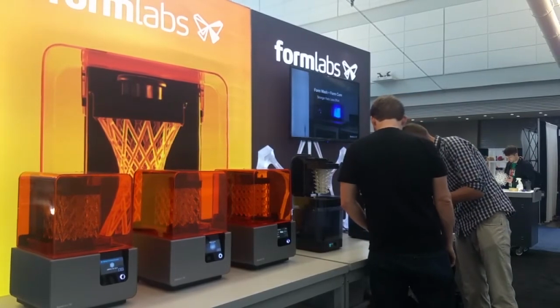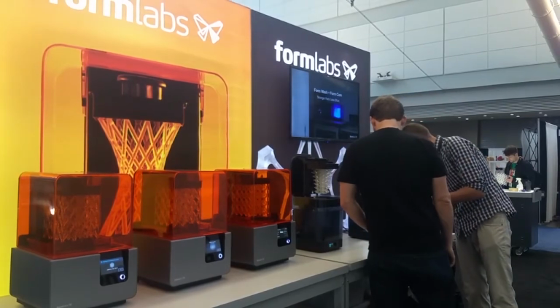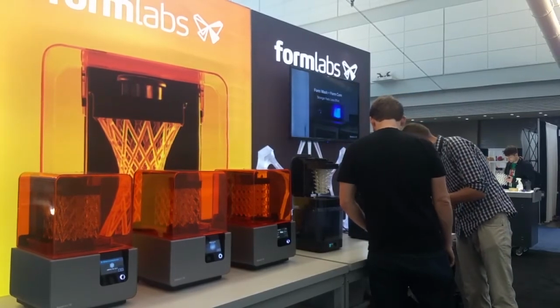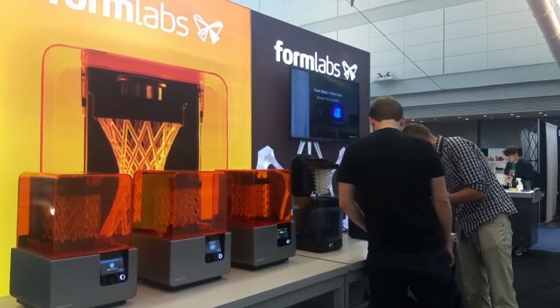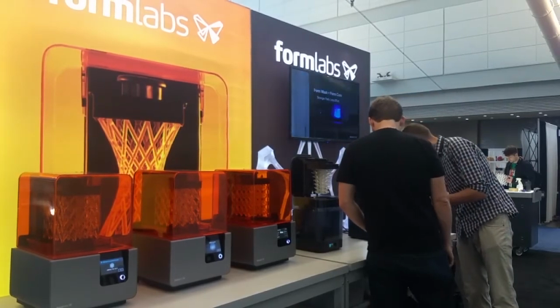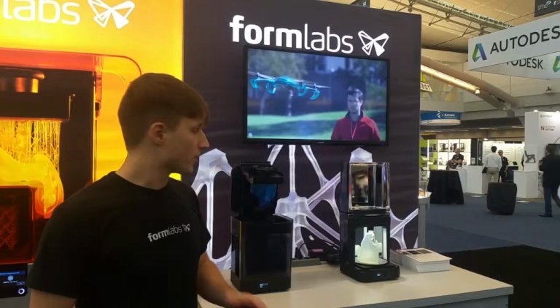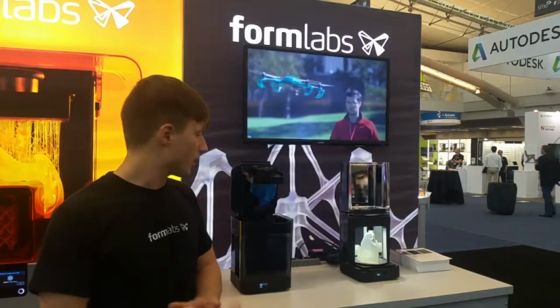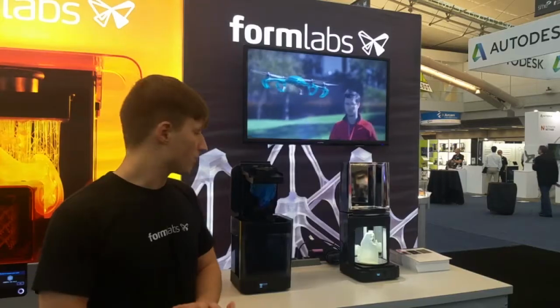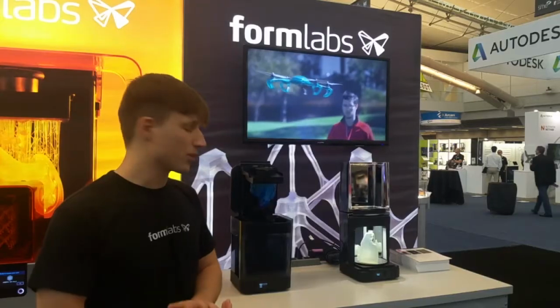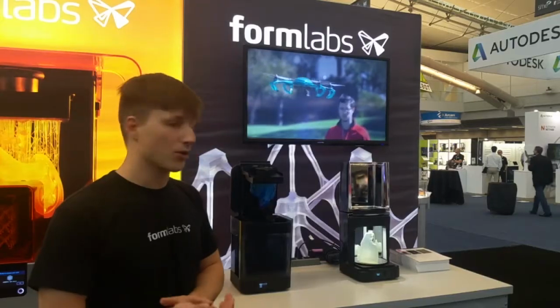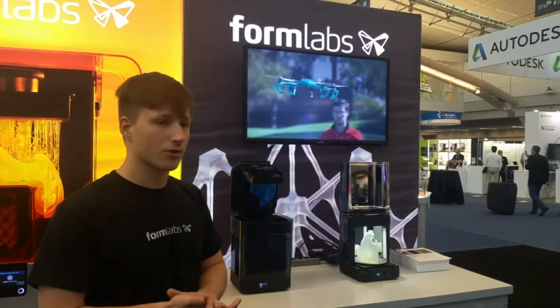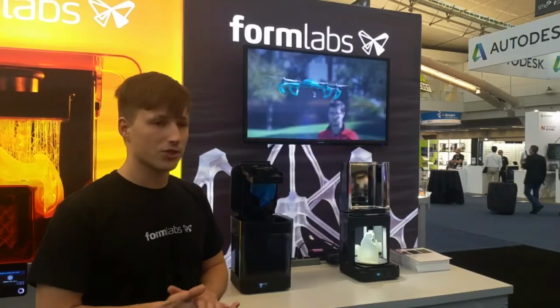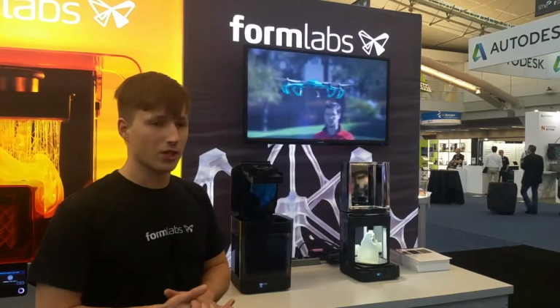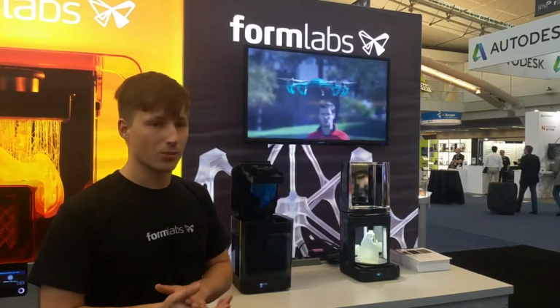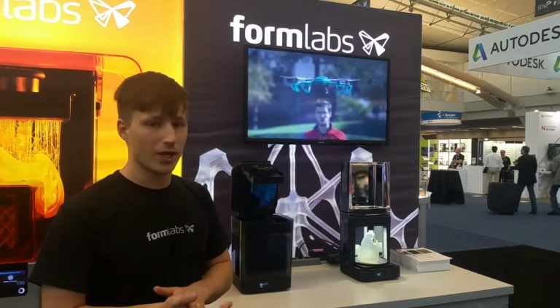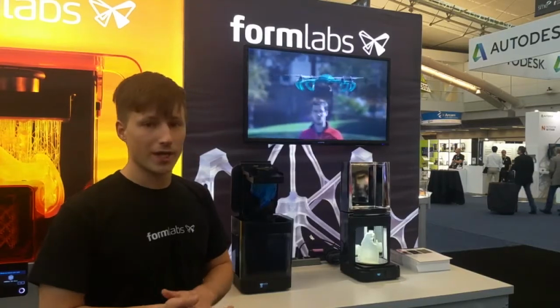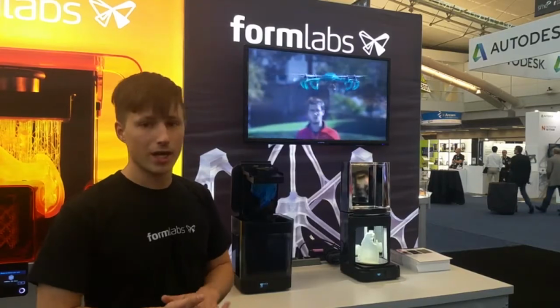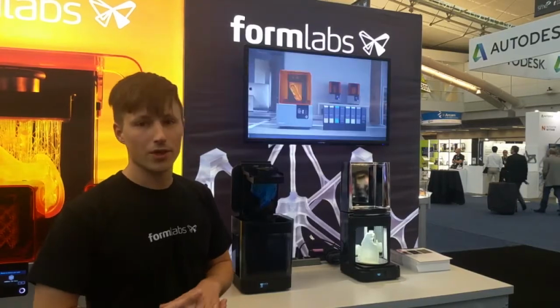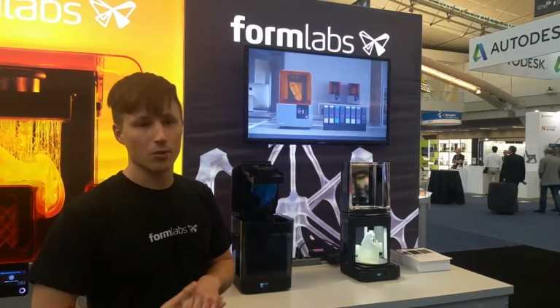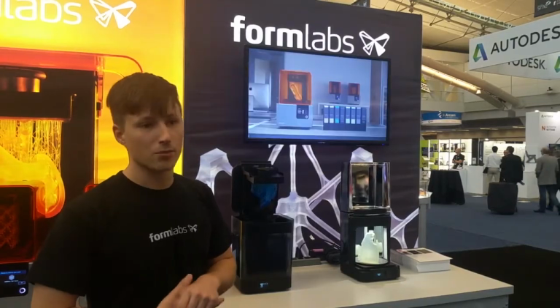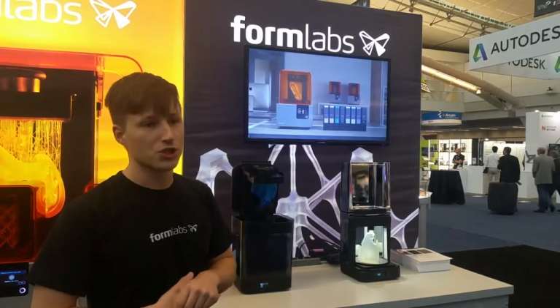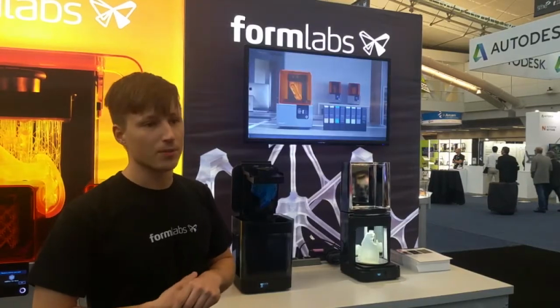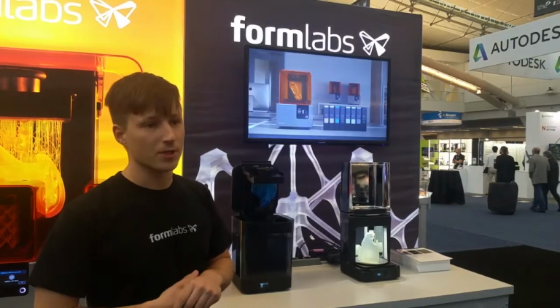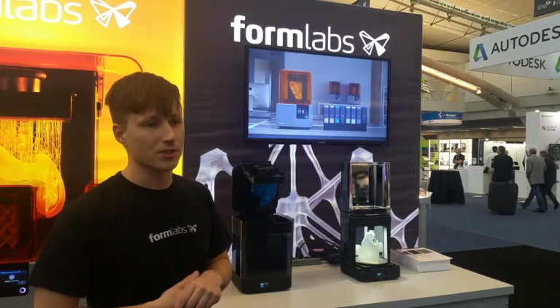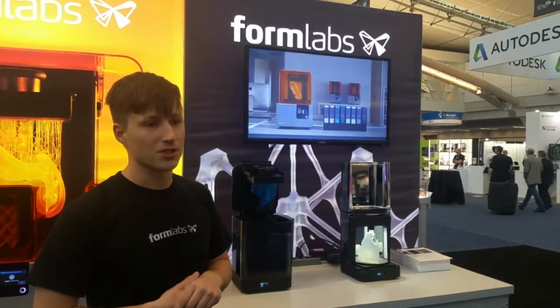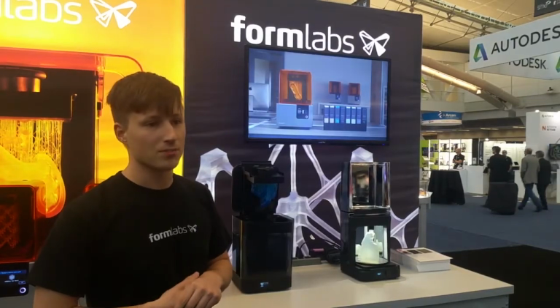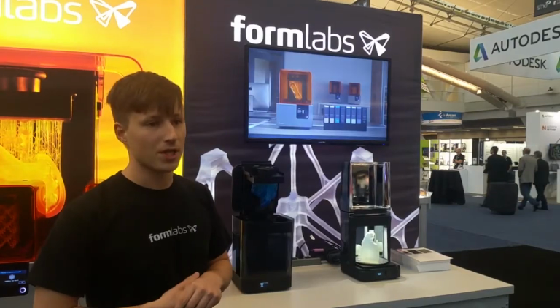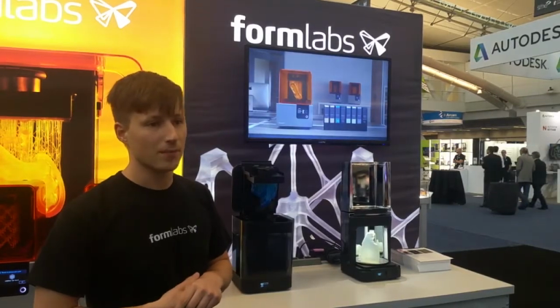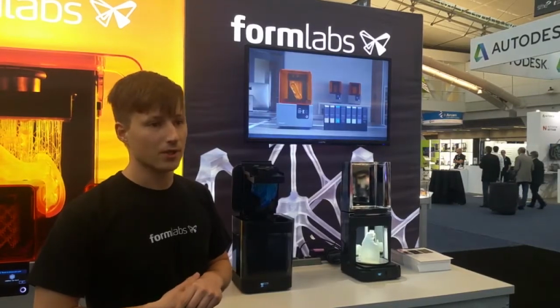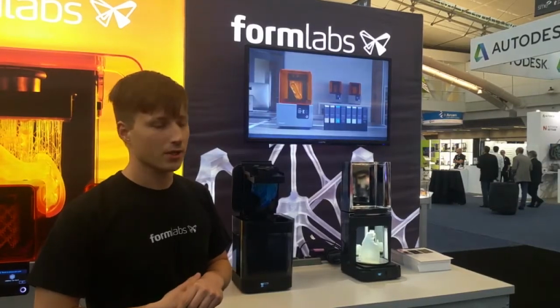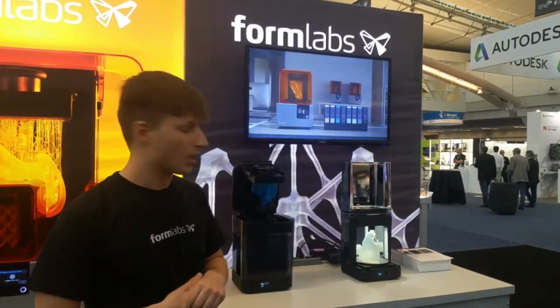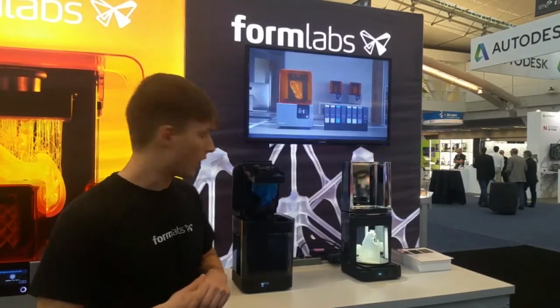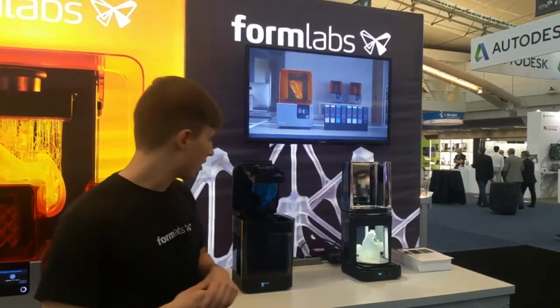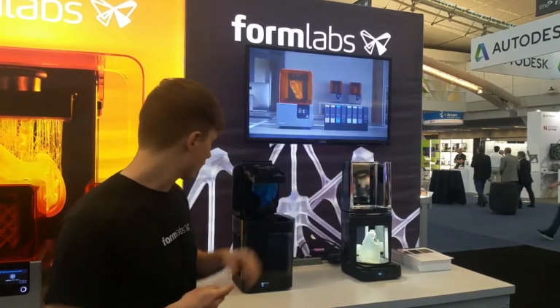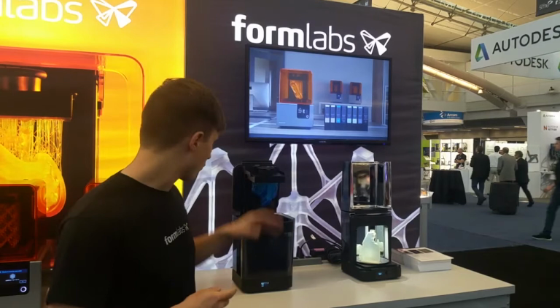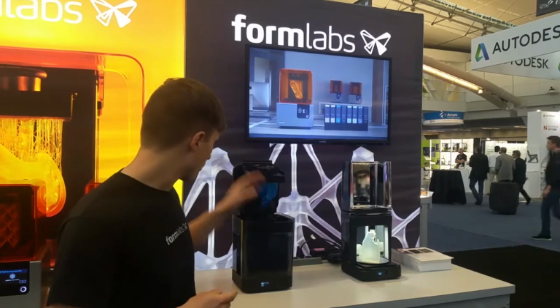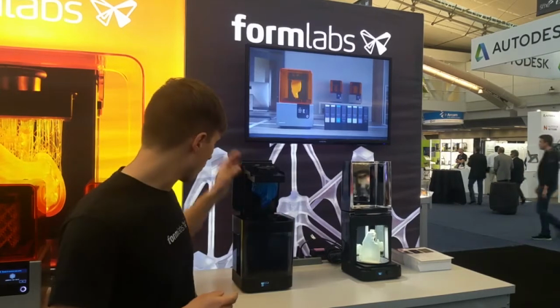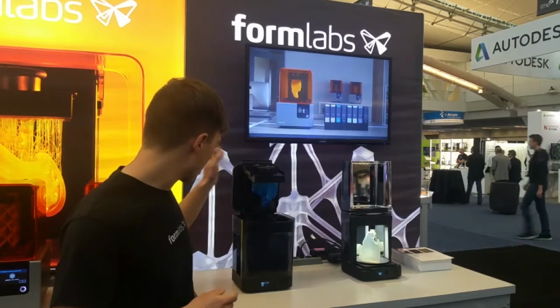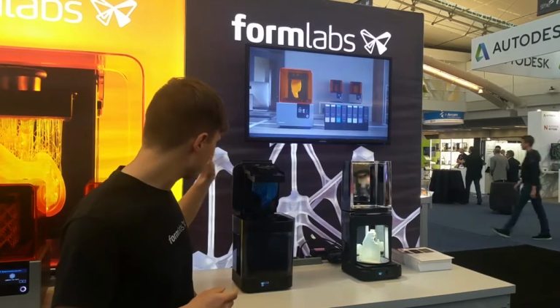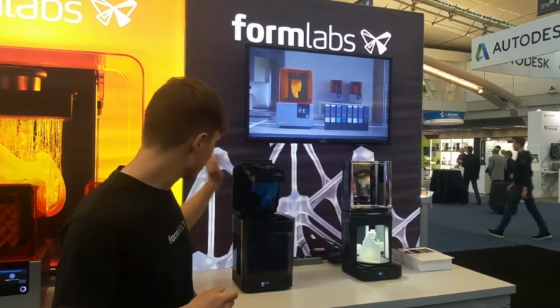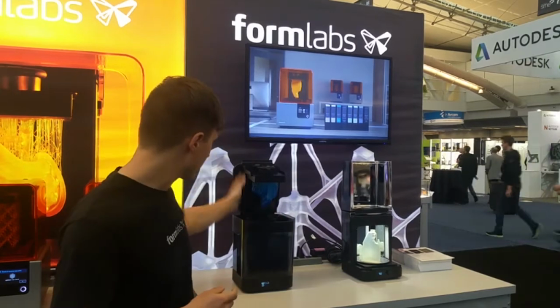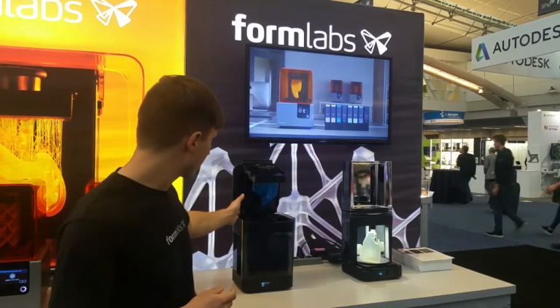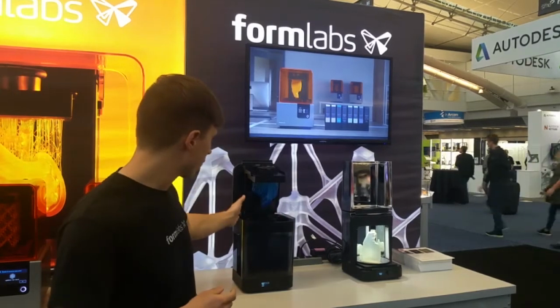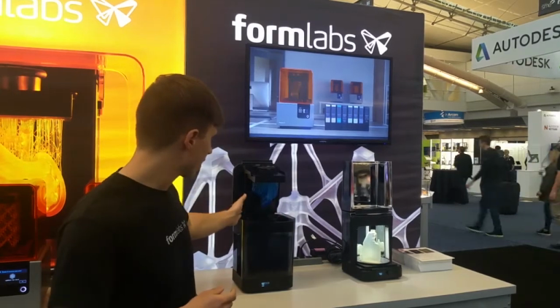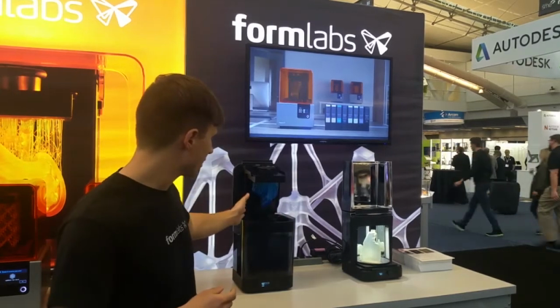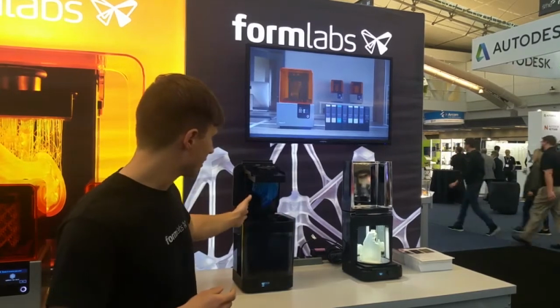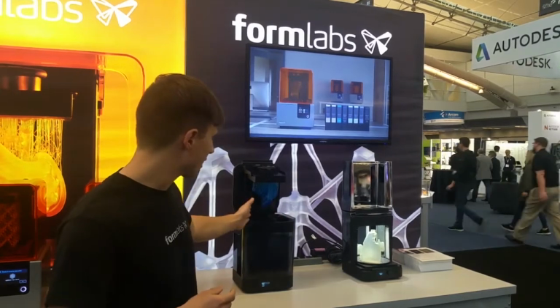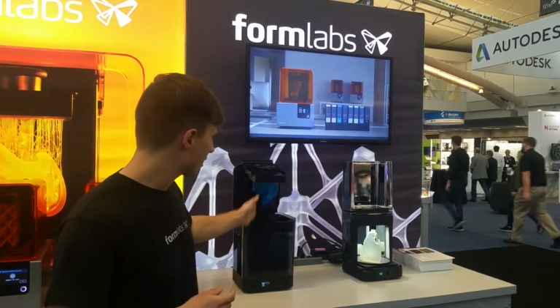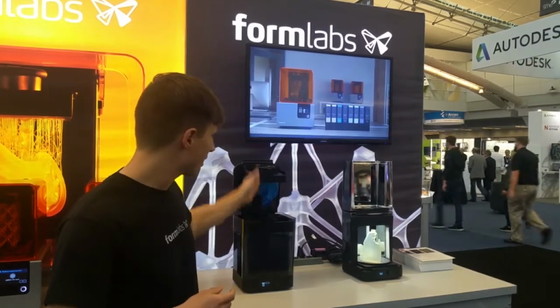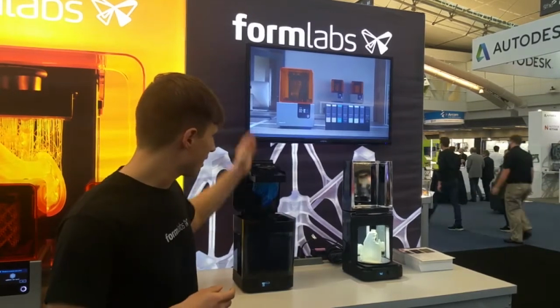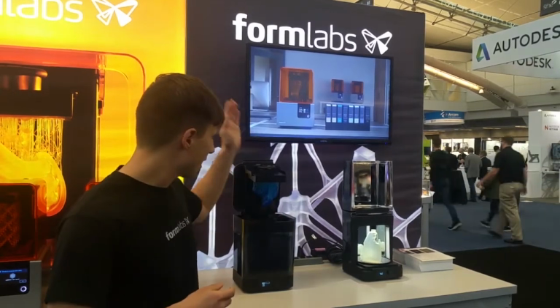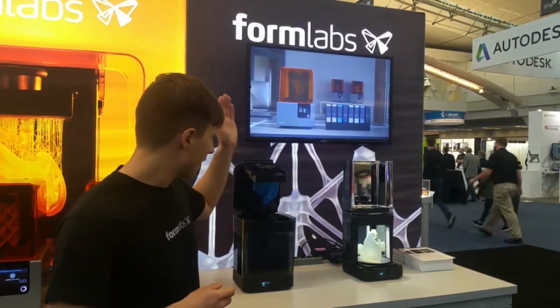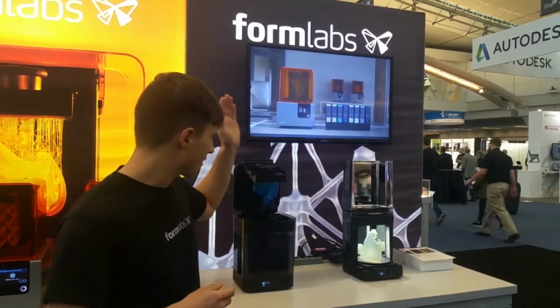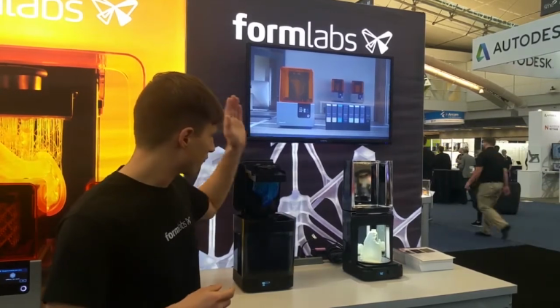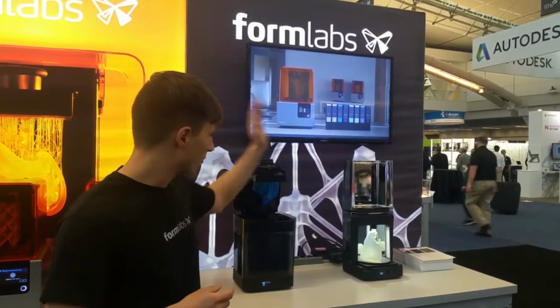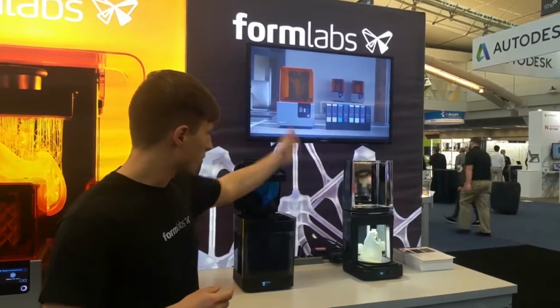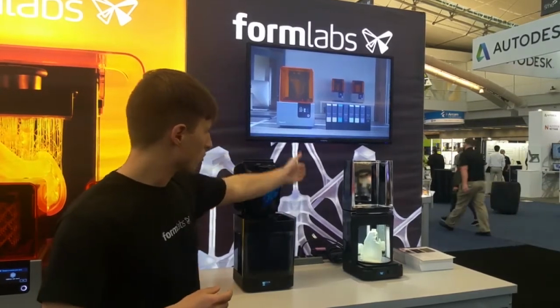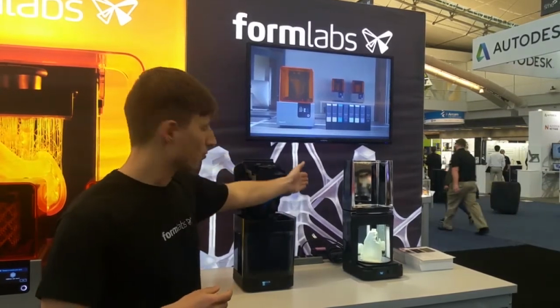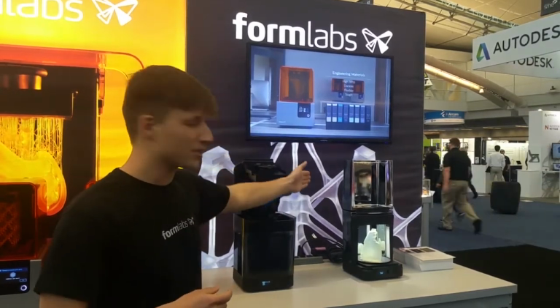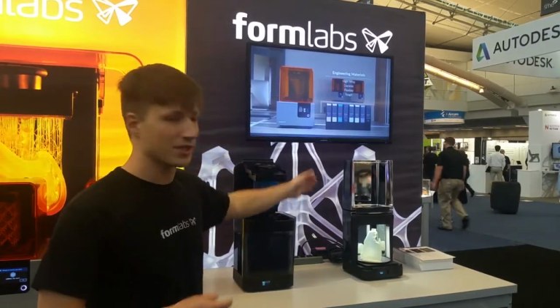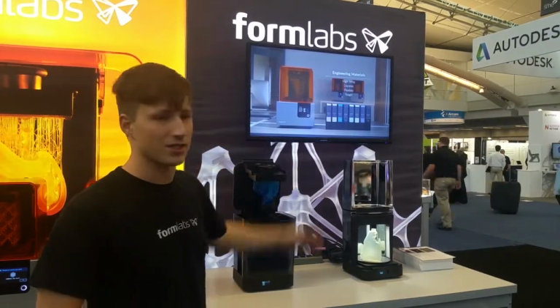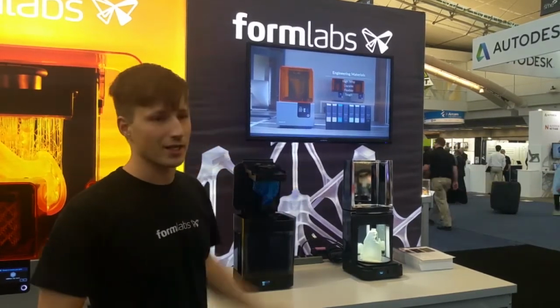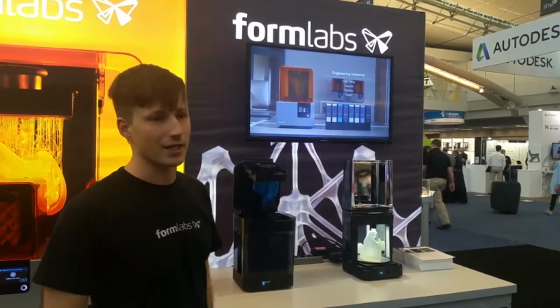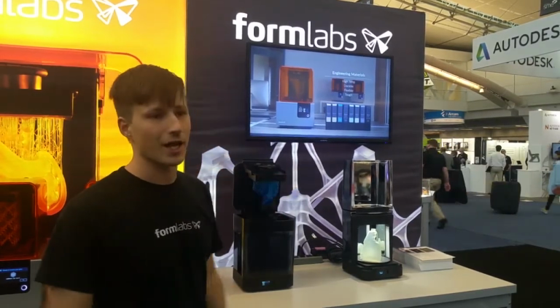We are taking pre-orders on them right now. They will be shipping in September. The Form Wash will be $499 and the Form Cure will be $699.